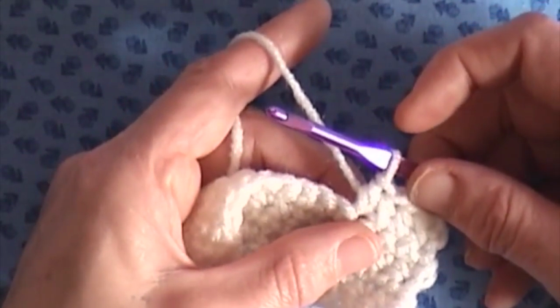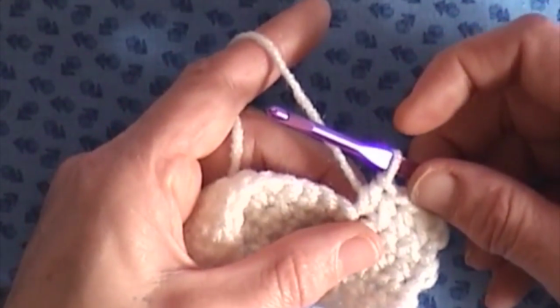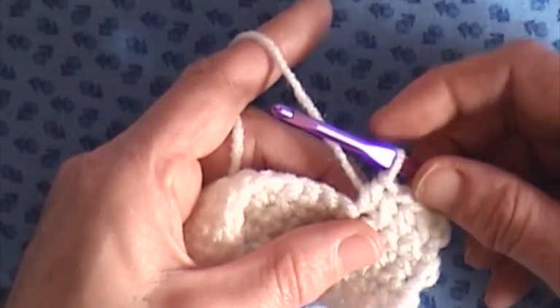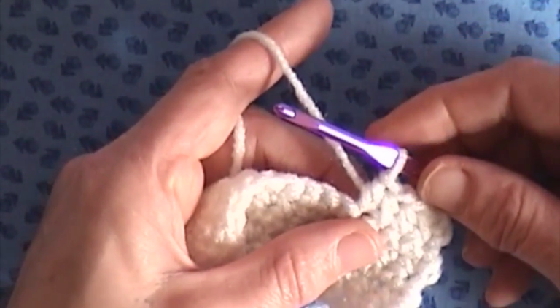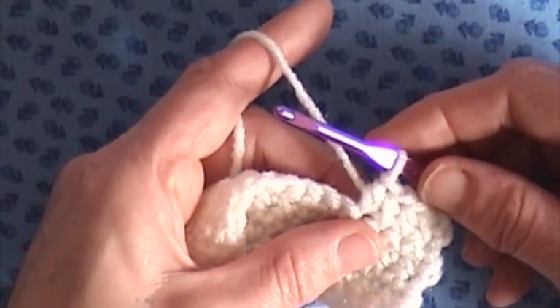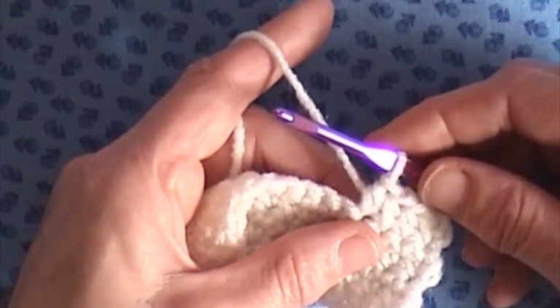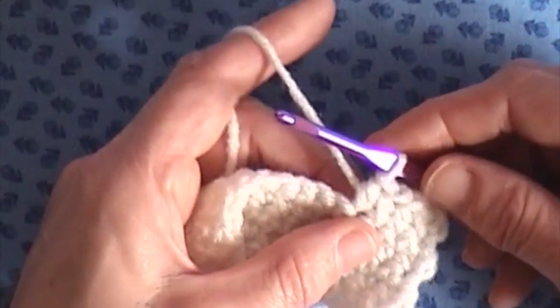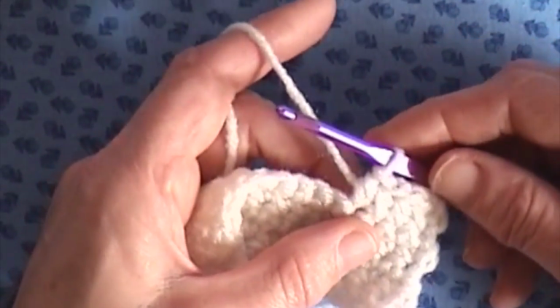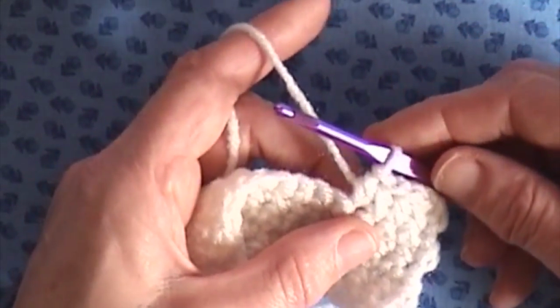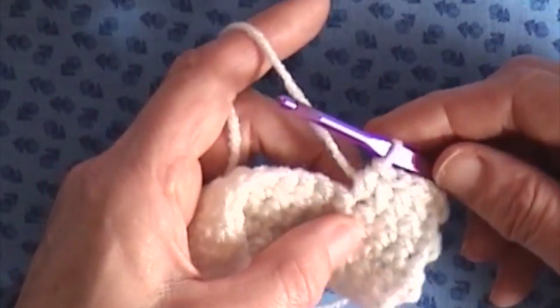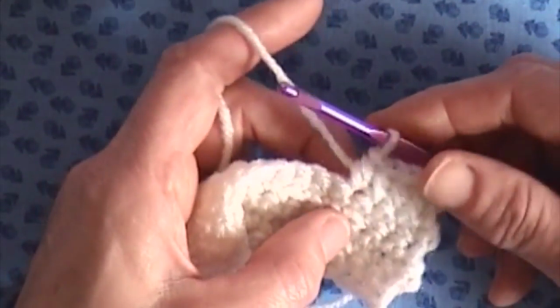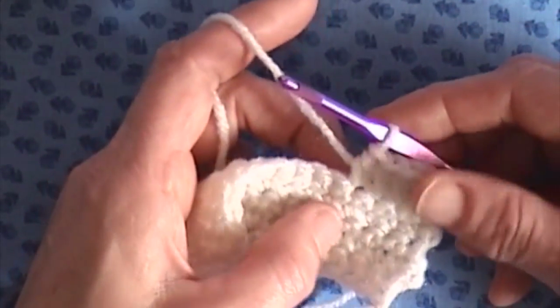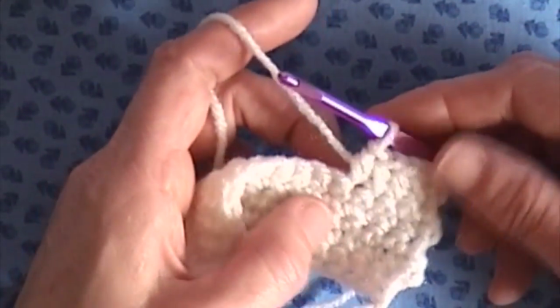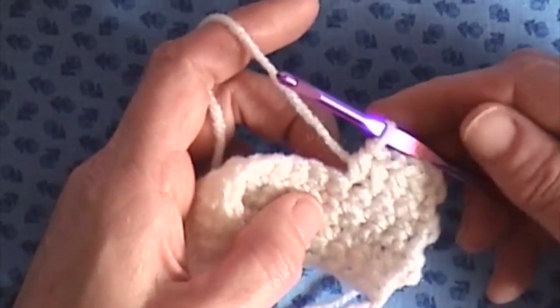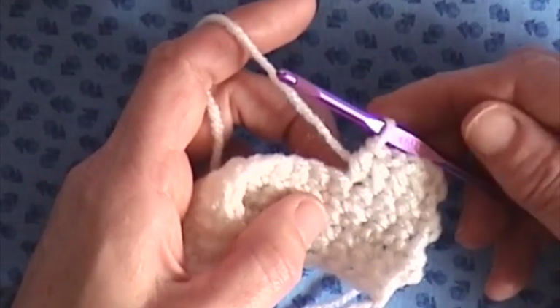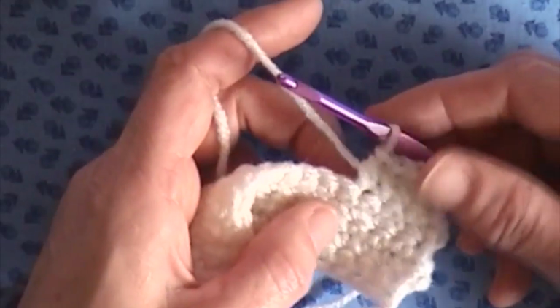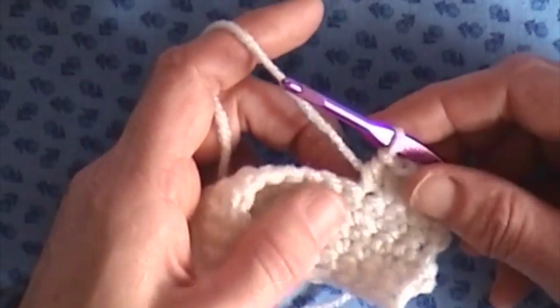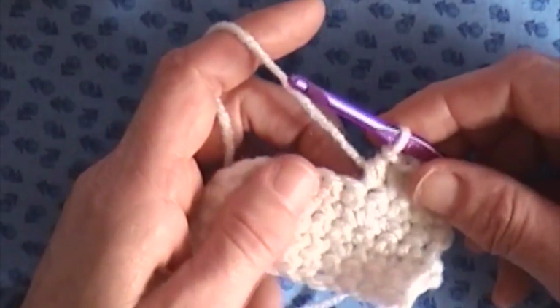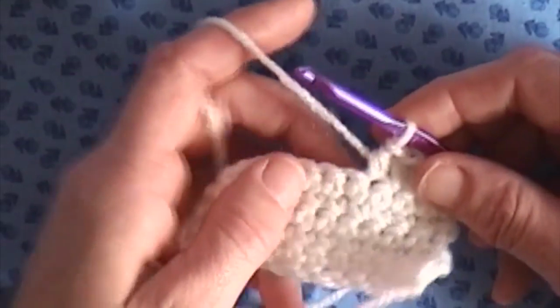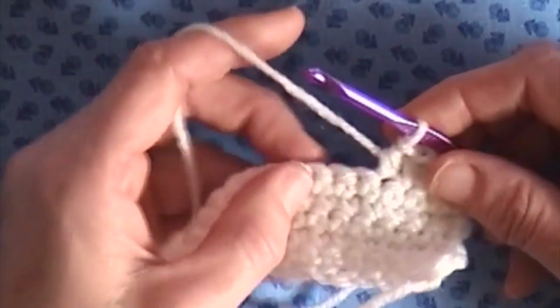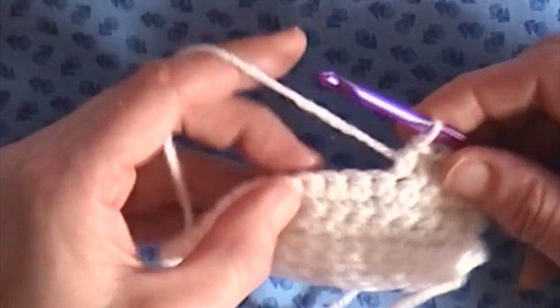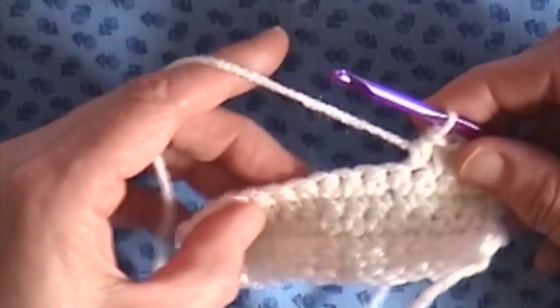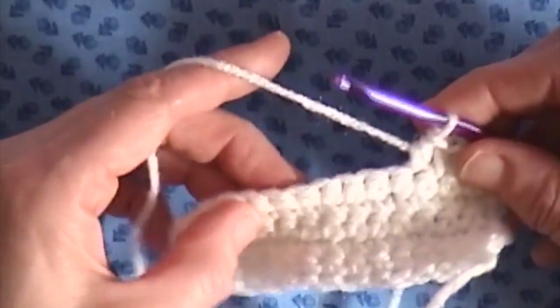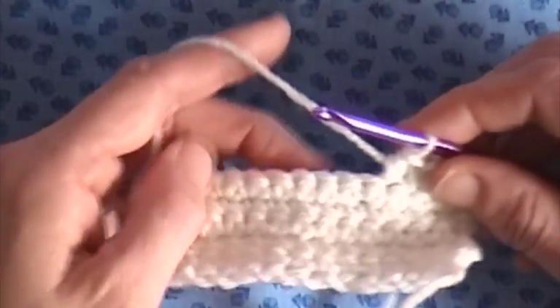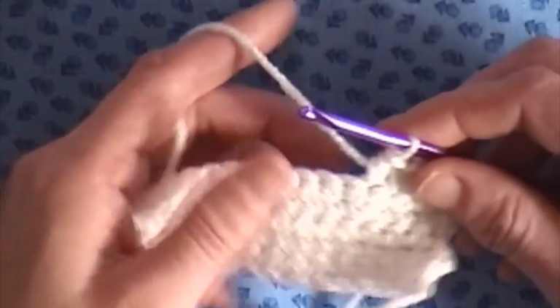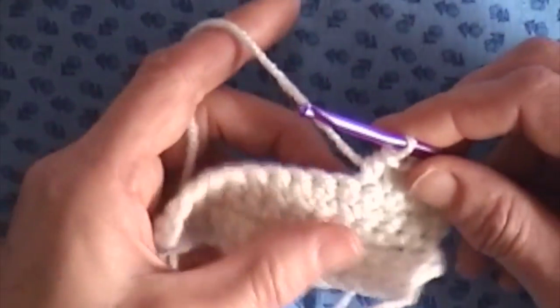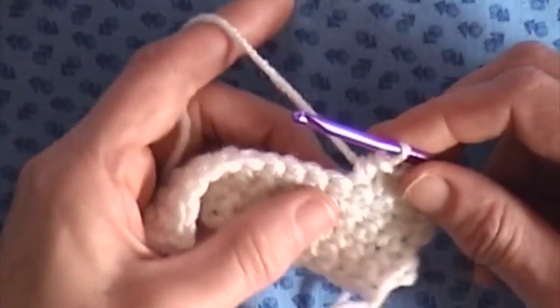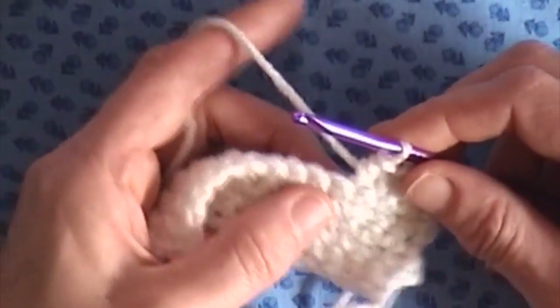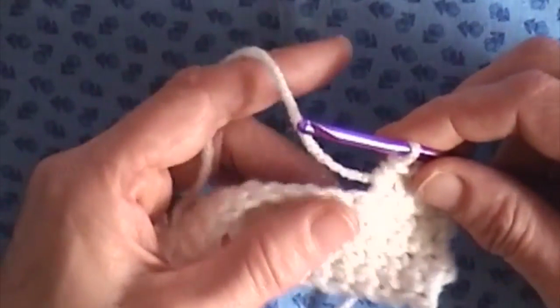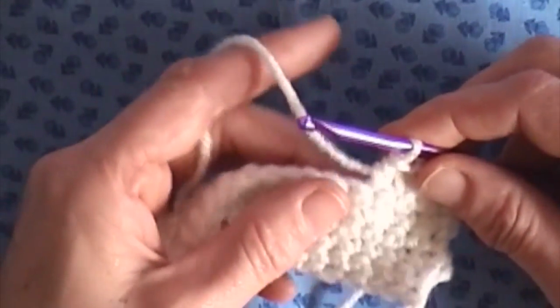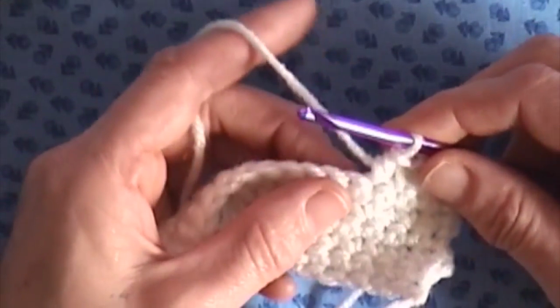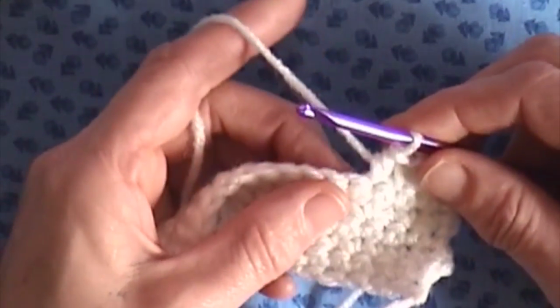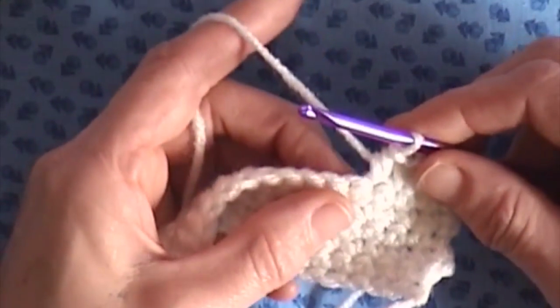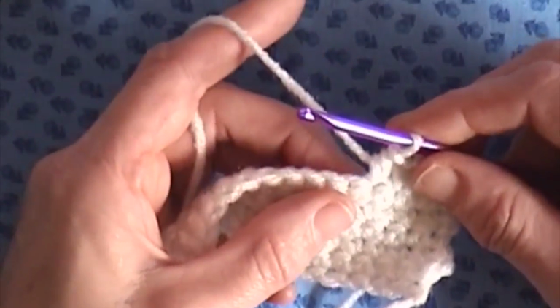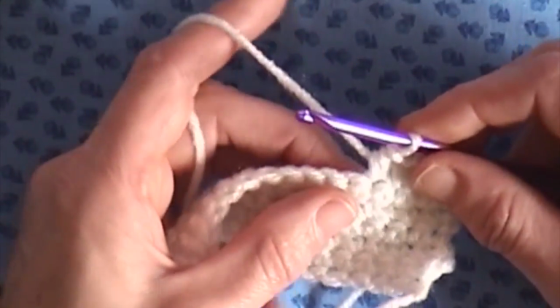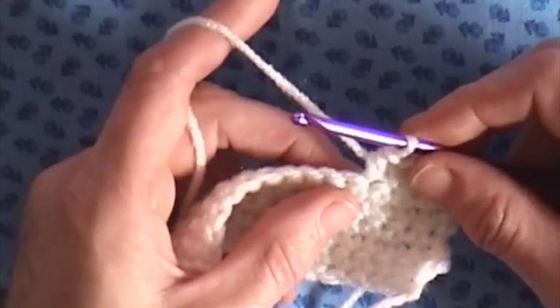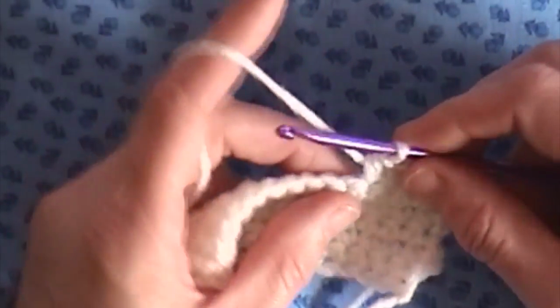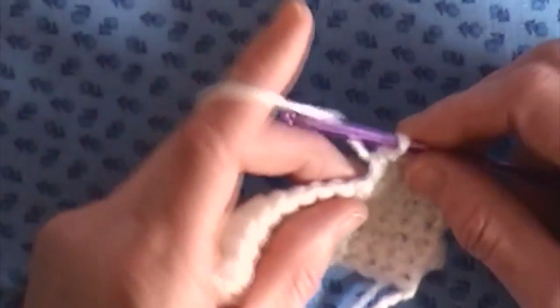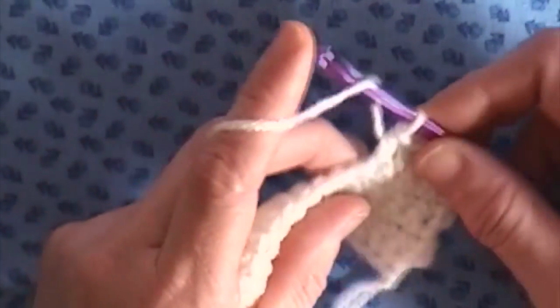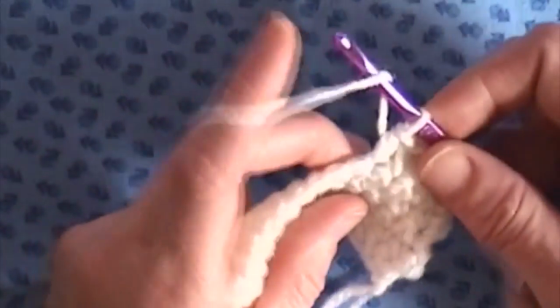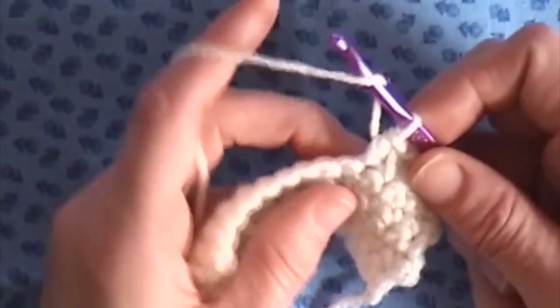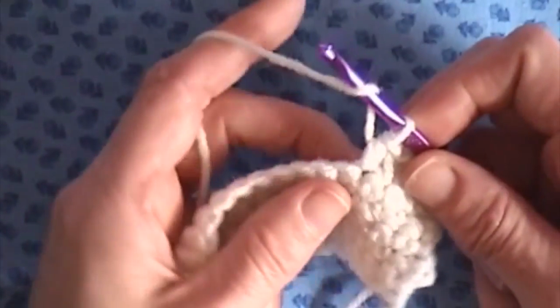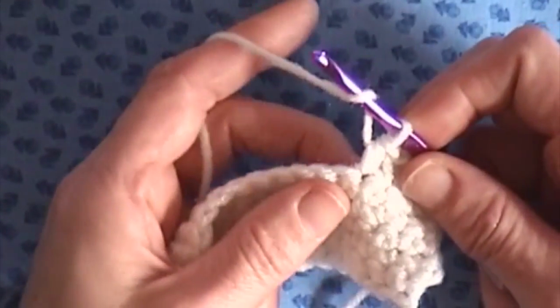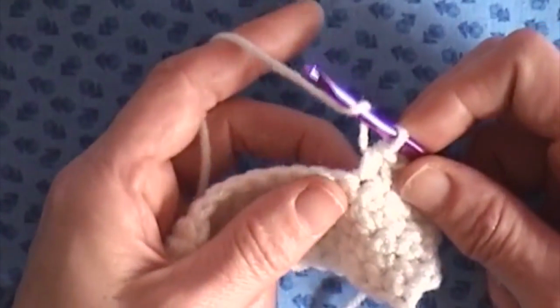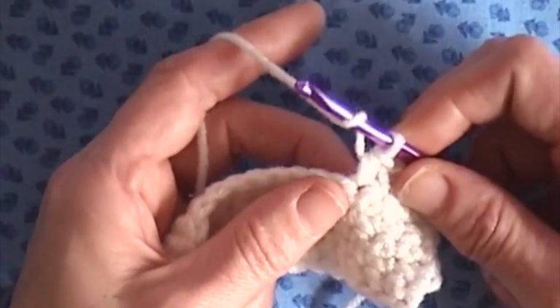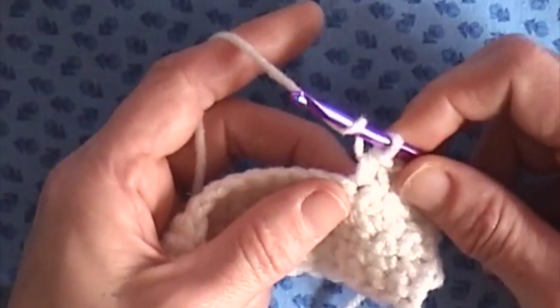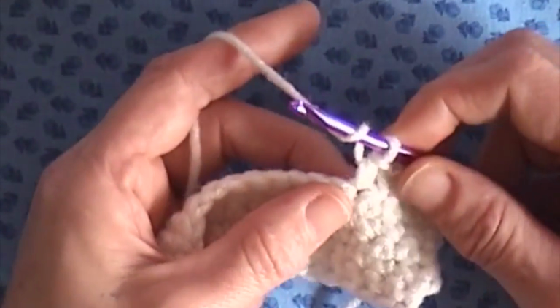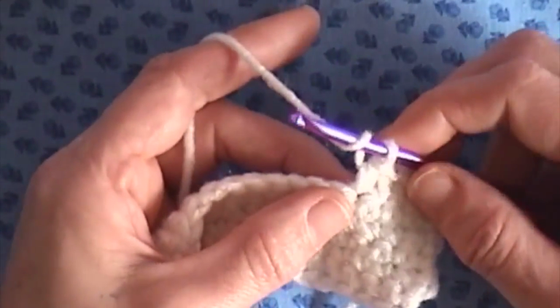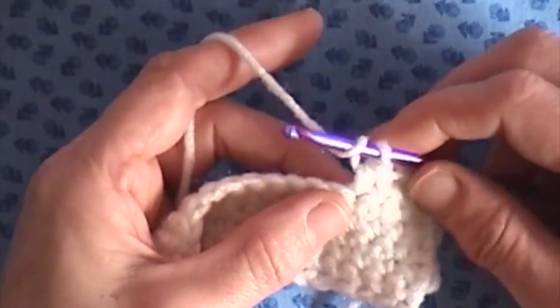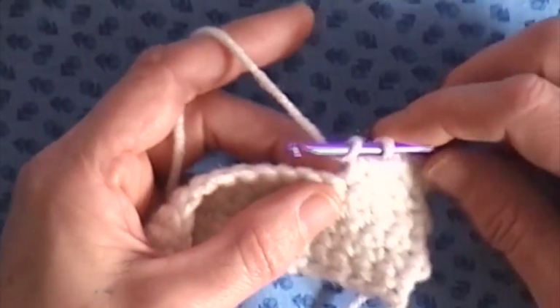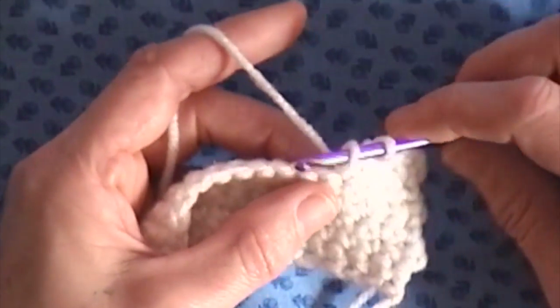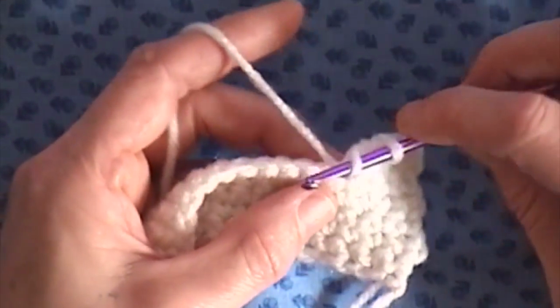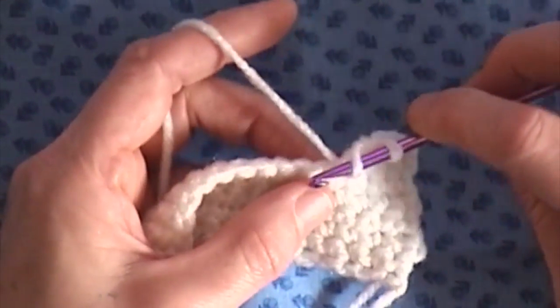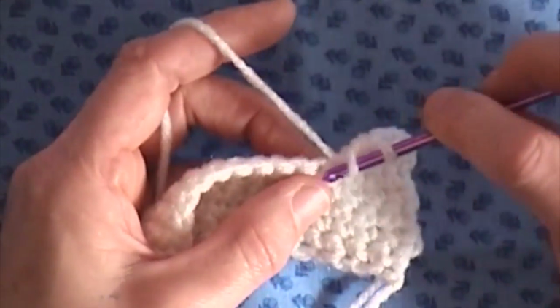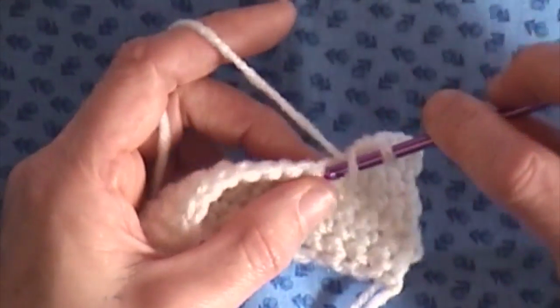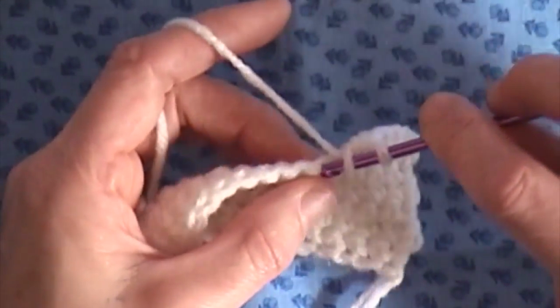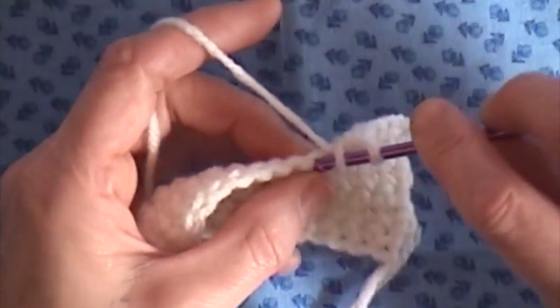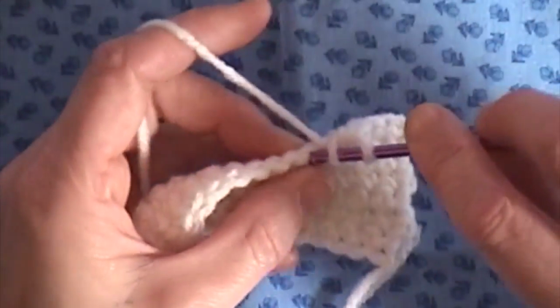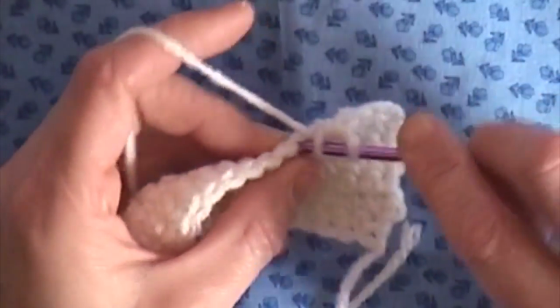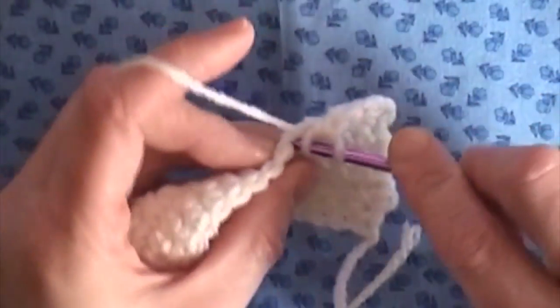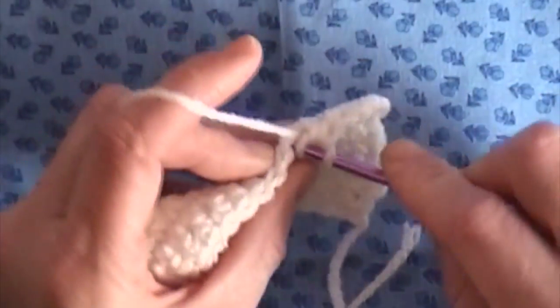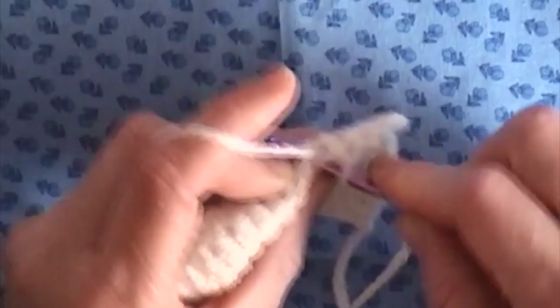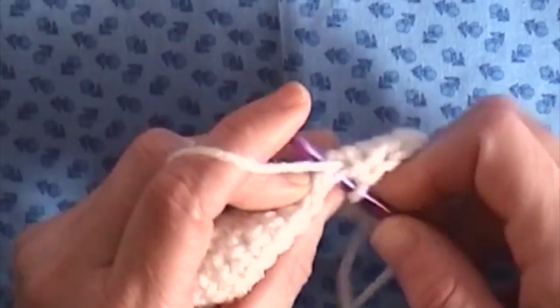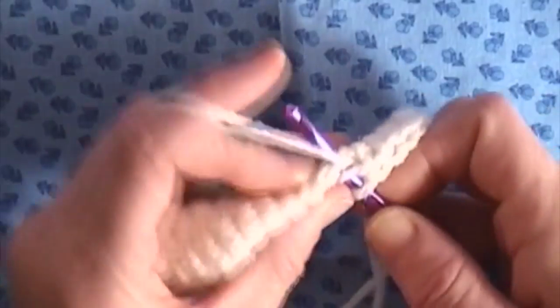It's slightly bigger than your single crochet but slightly shorter than a double crochet. That is pretty much it. I will continue to do a couple more just so that you can kind of see how that is done.